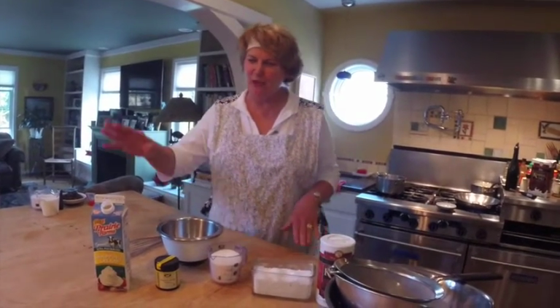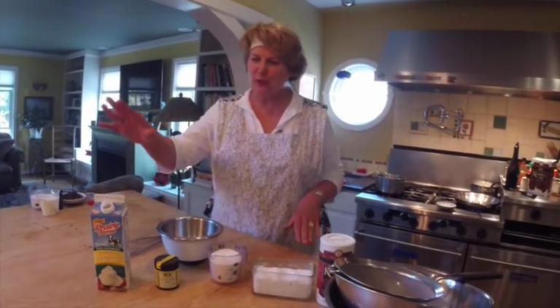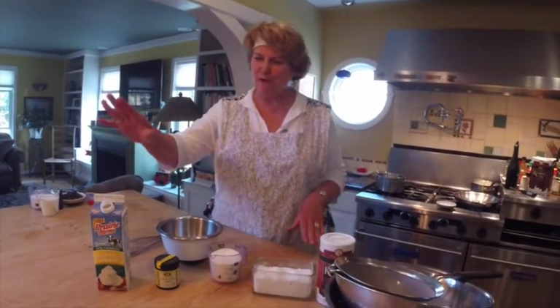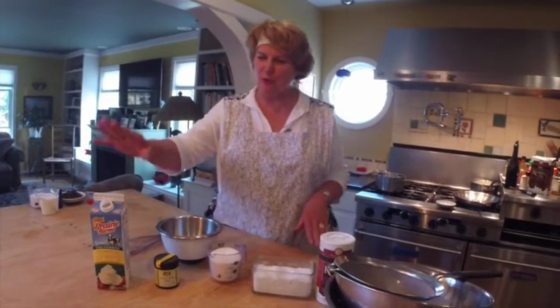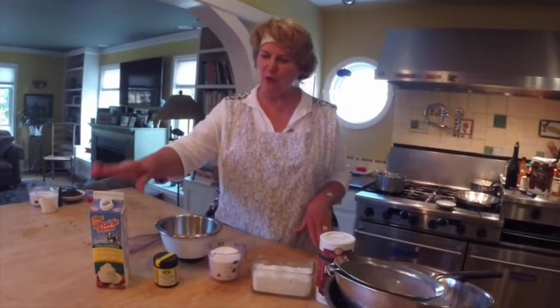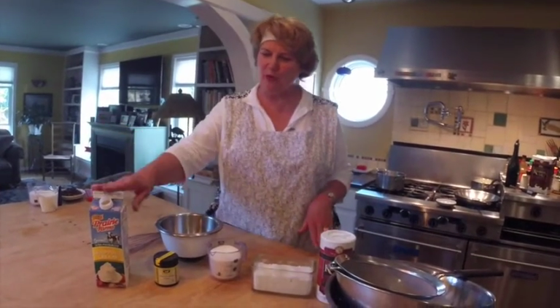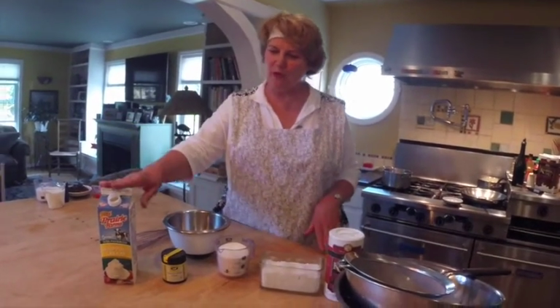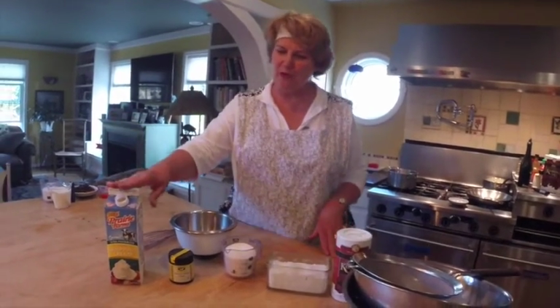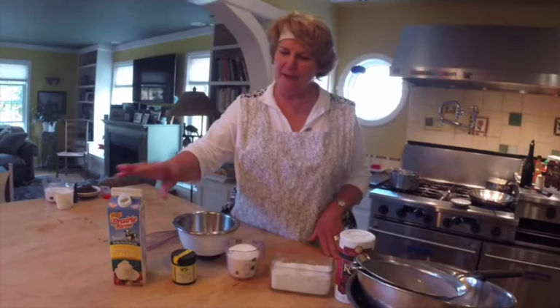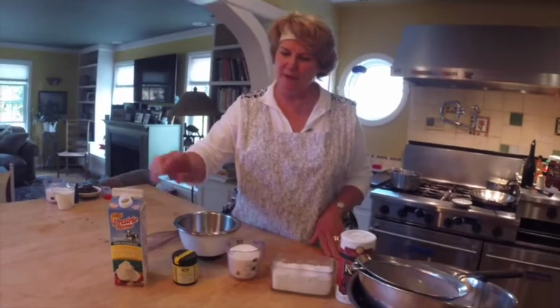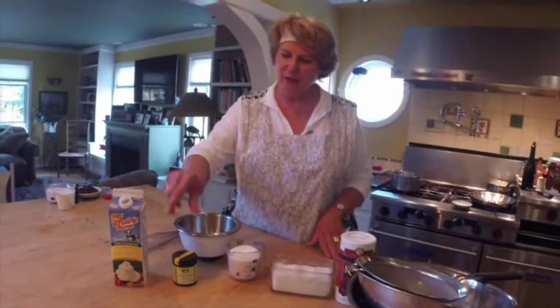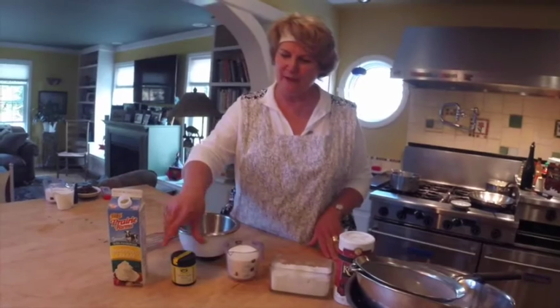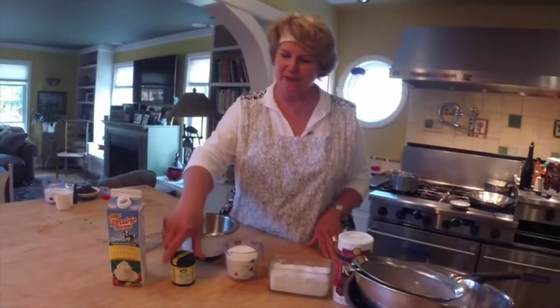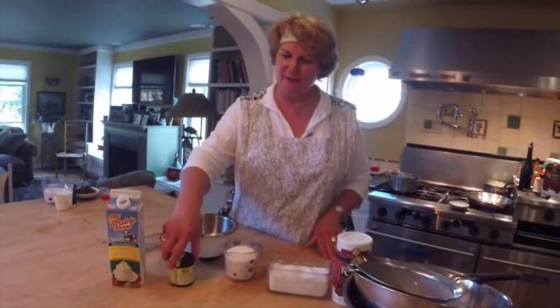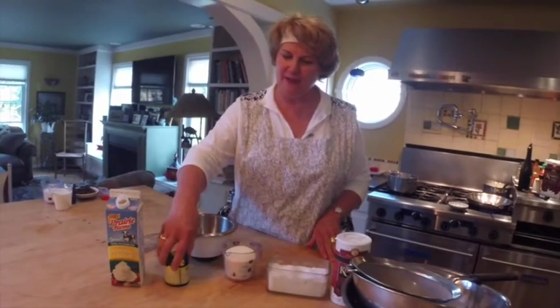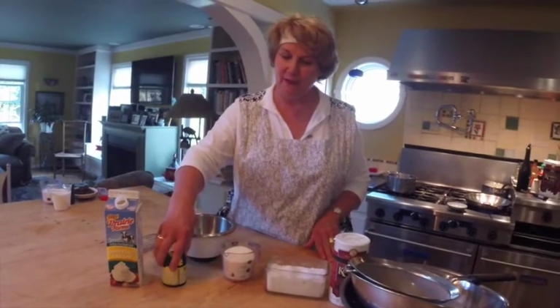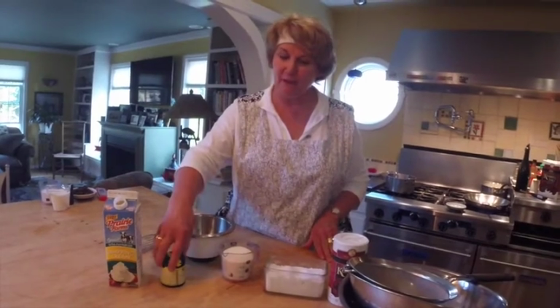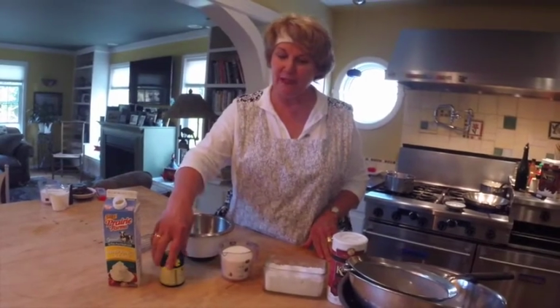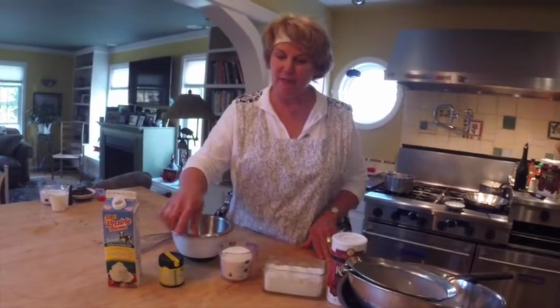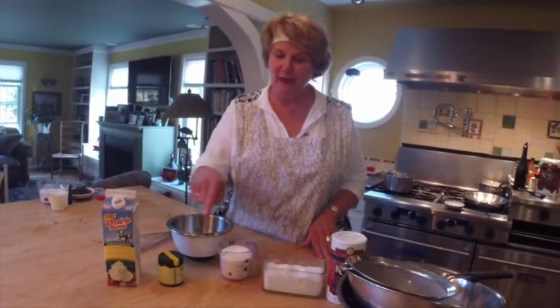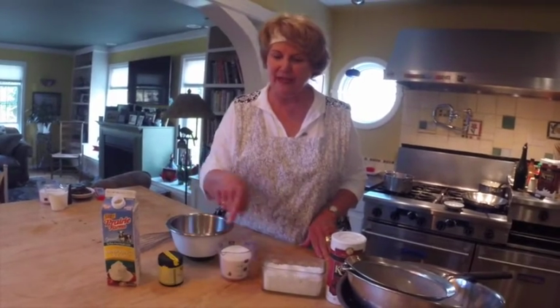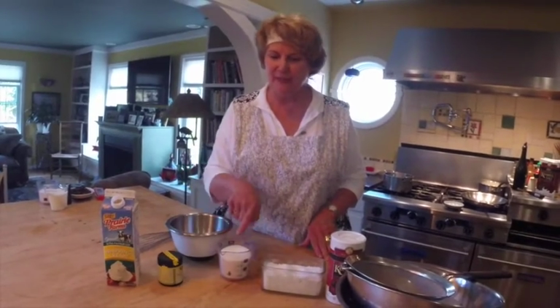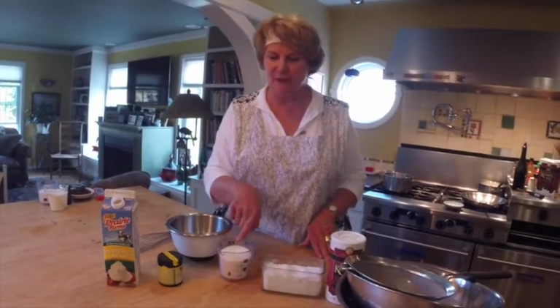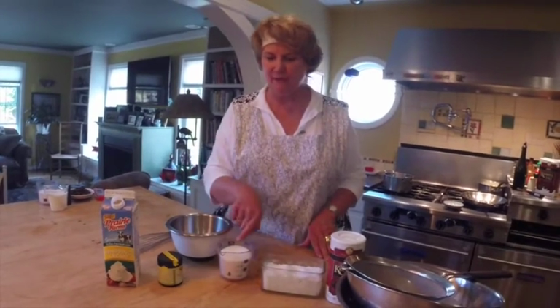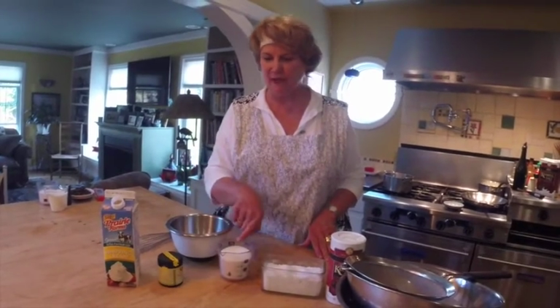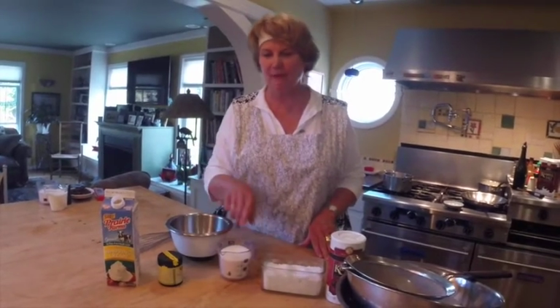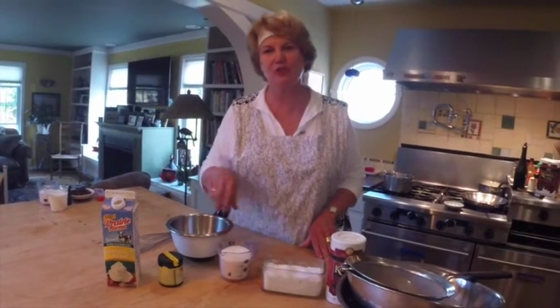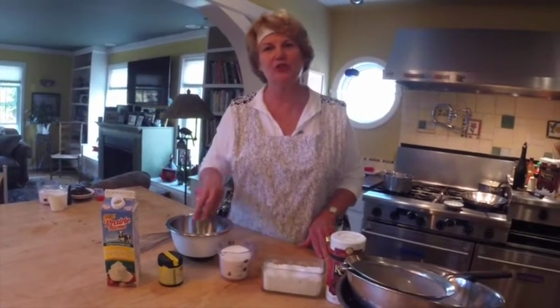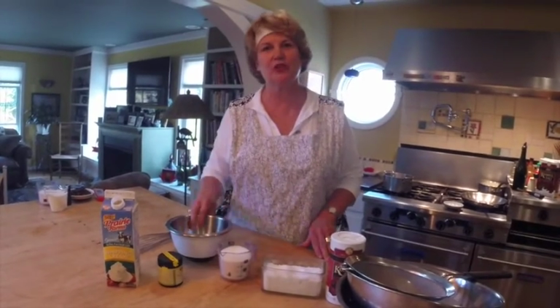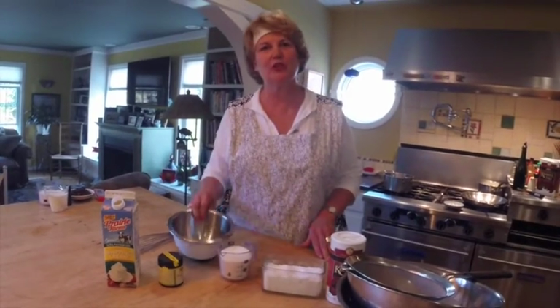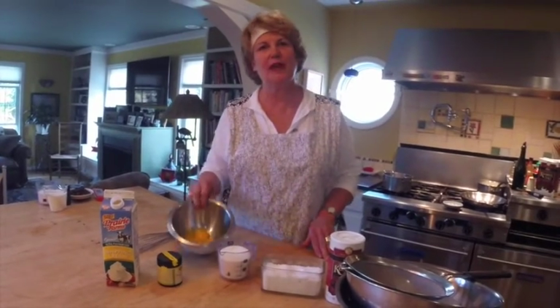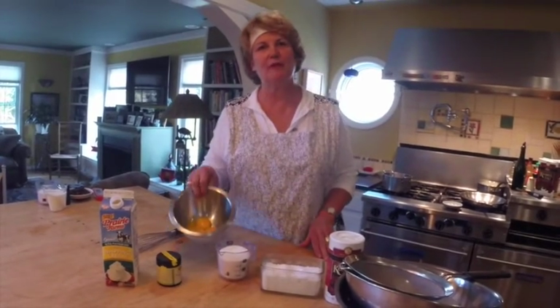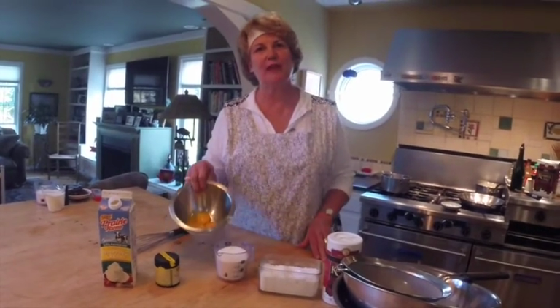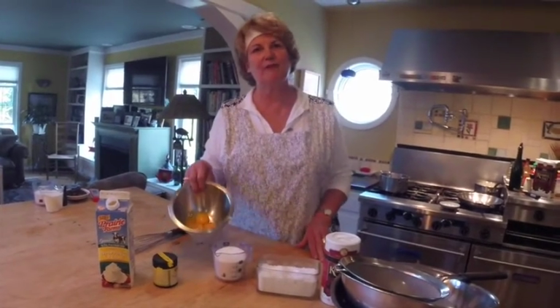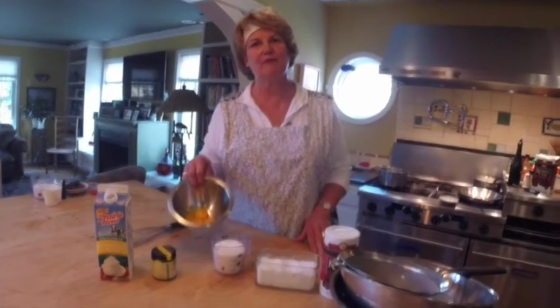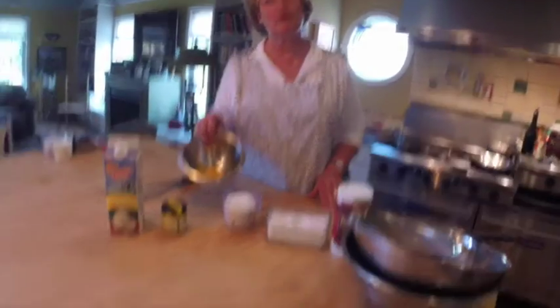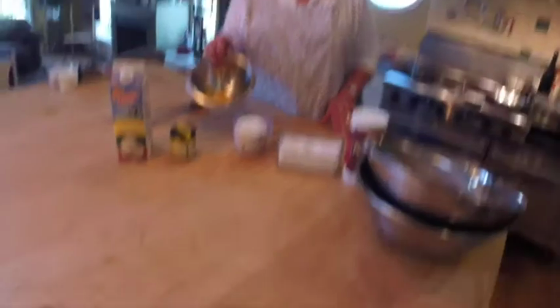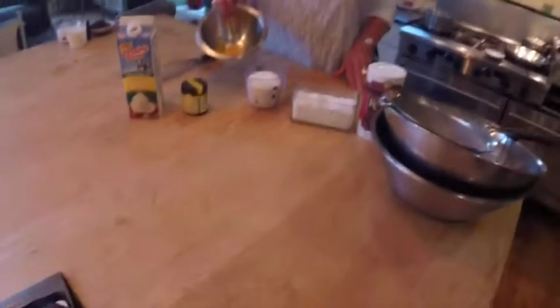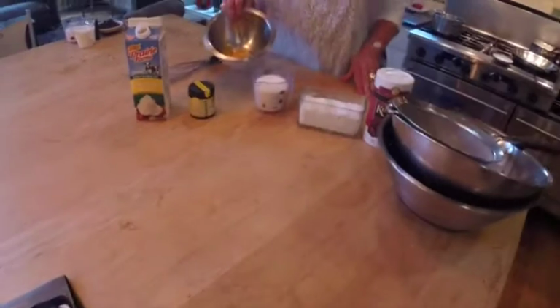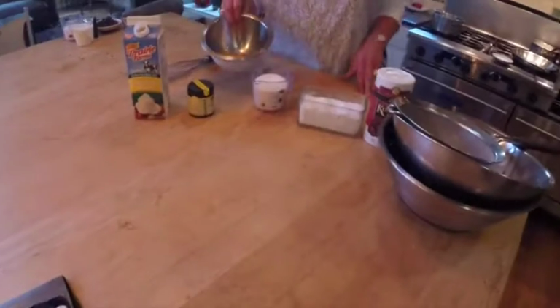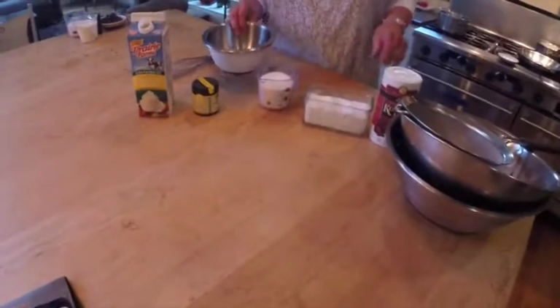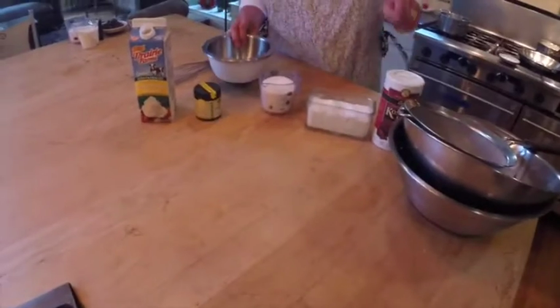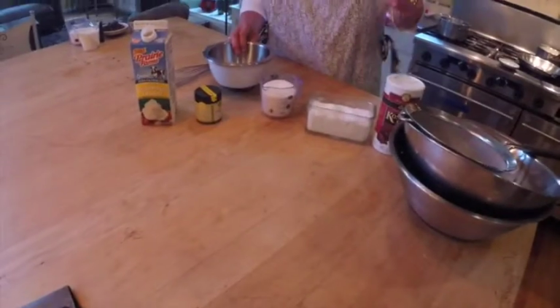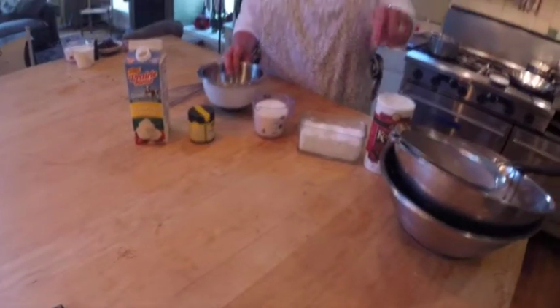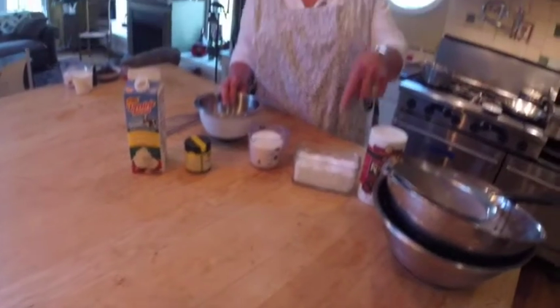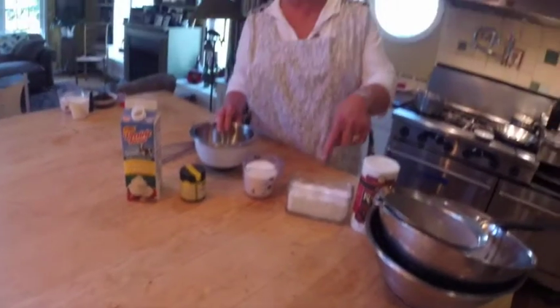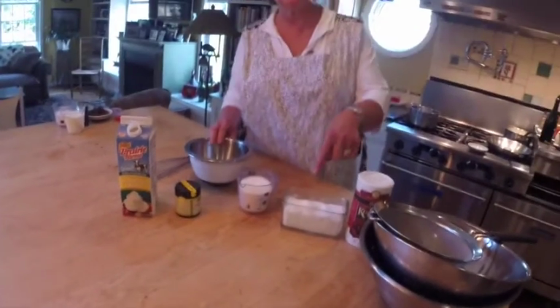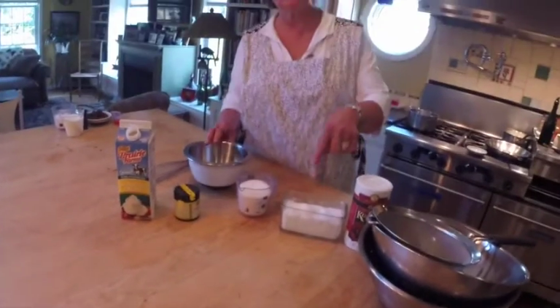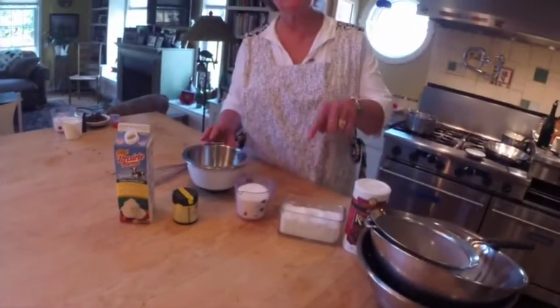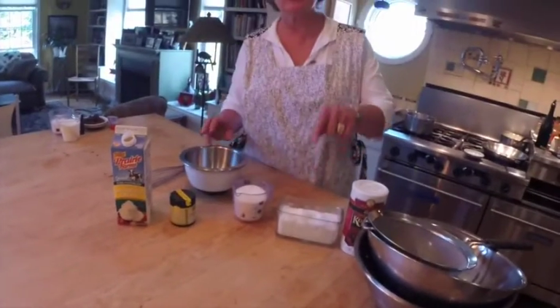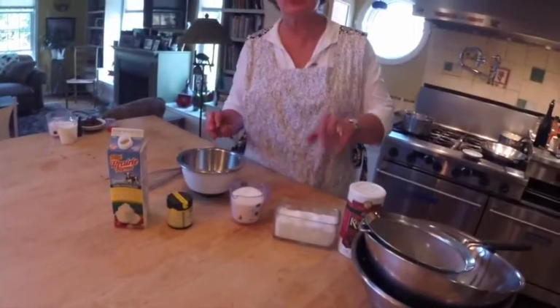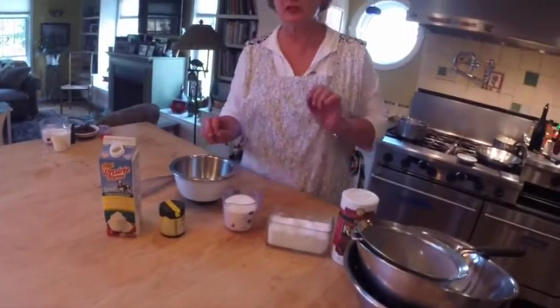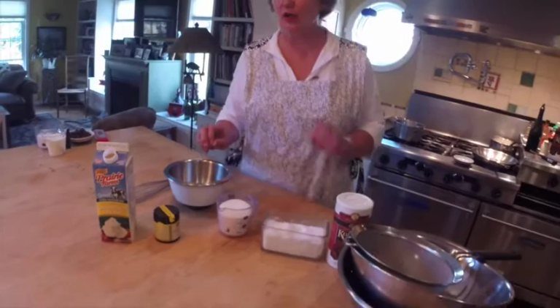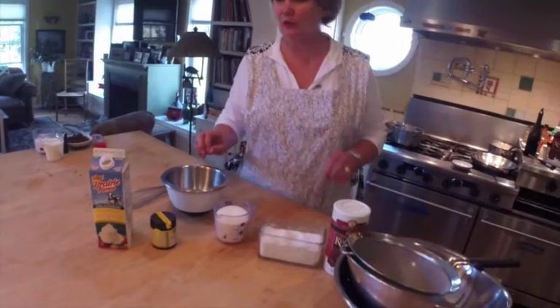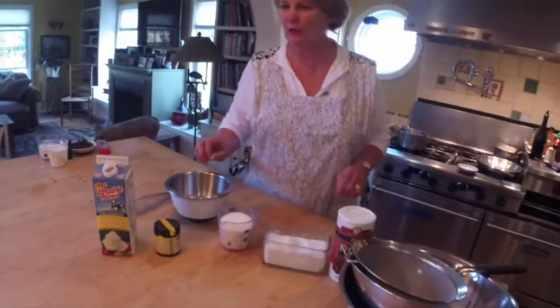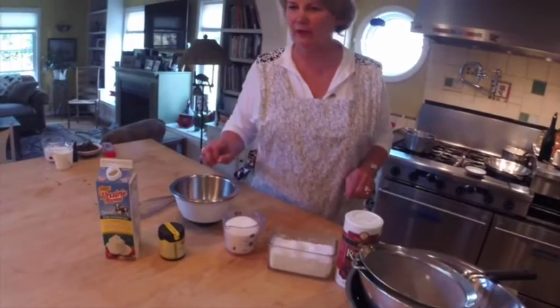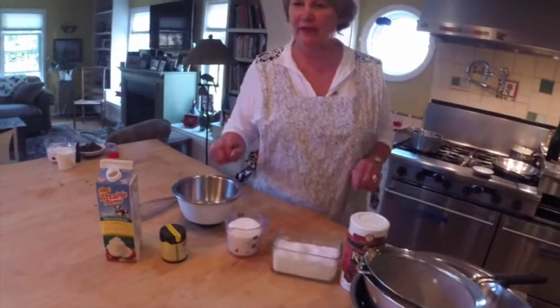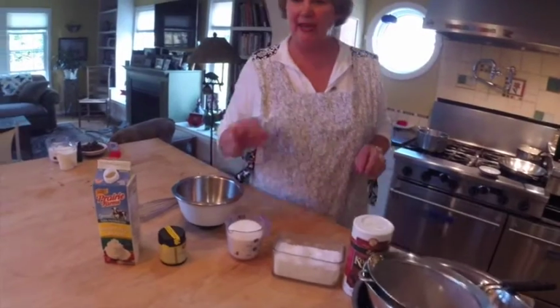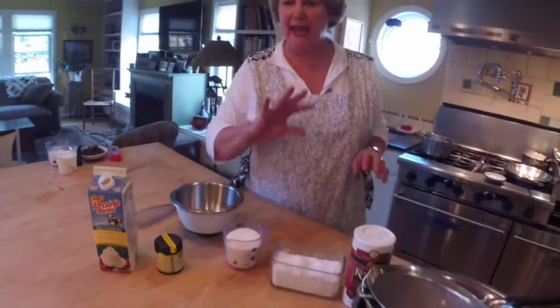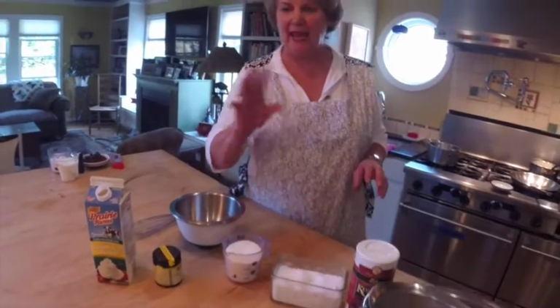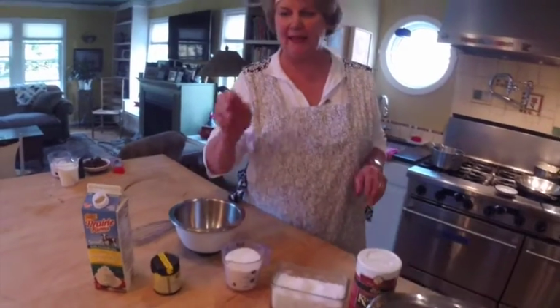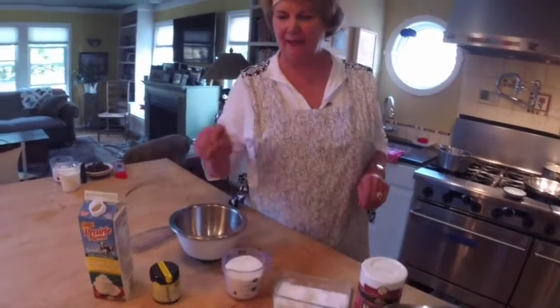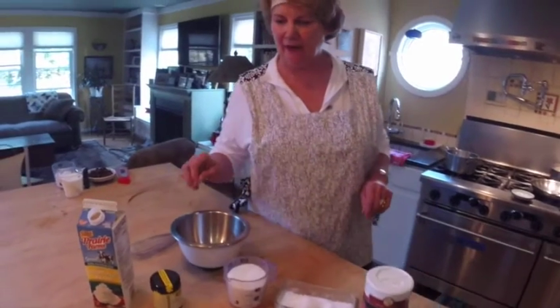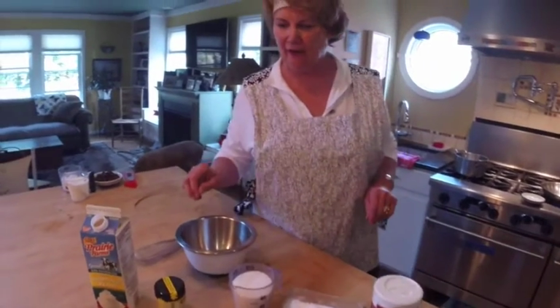So we have a quart of cream, we have some vanilla bean paste, we have a cup of sugar, we have four egg yolks, and a little bit of salt we'll add in there.